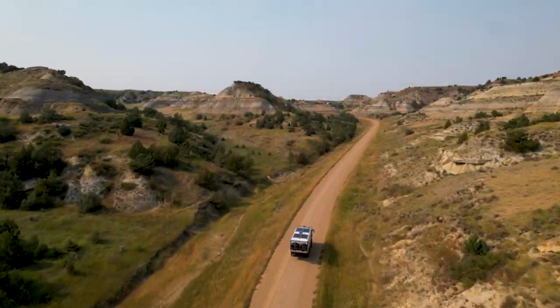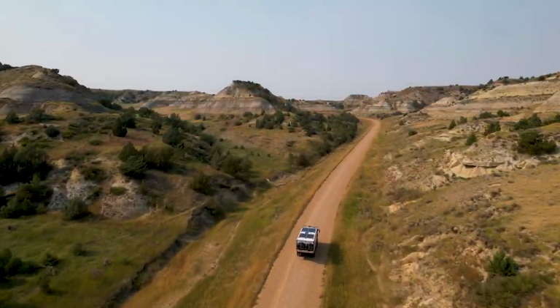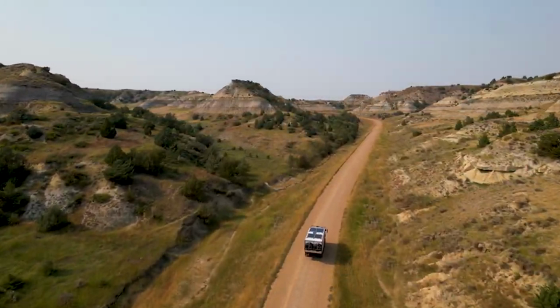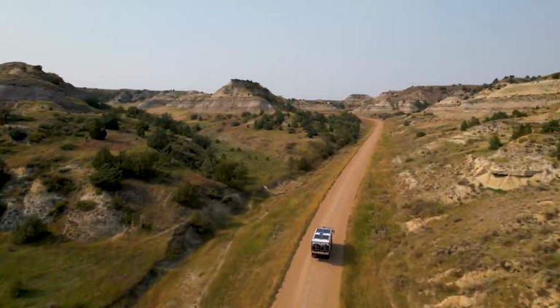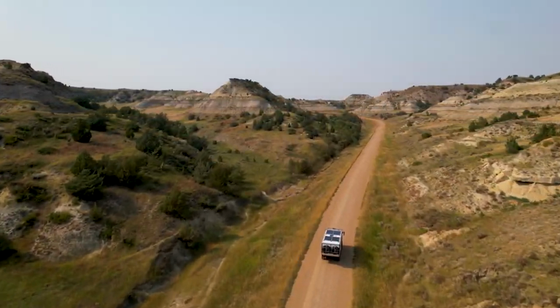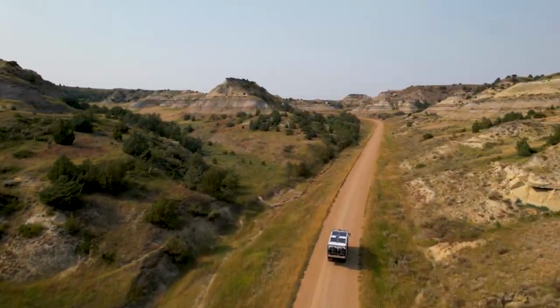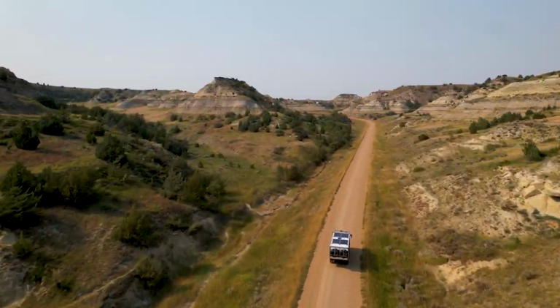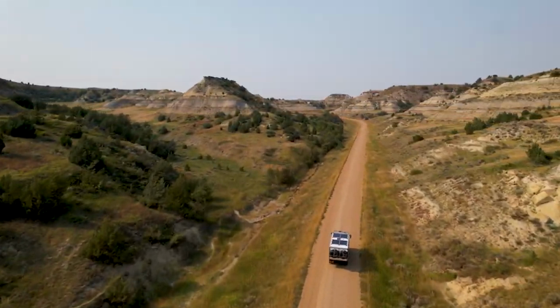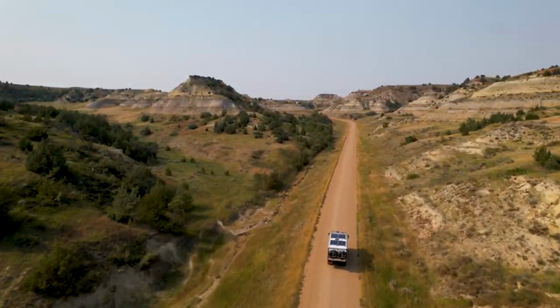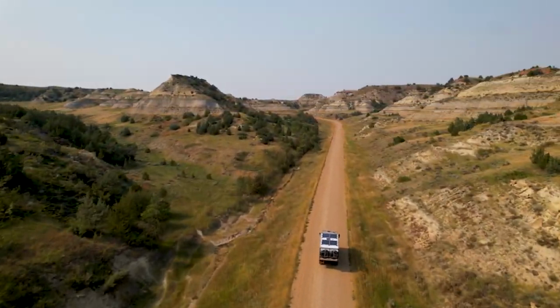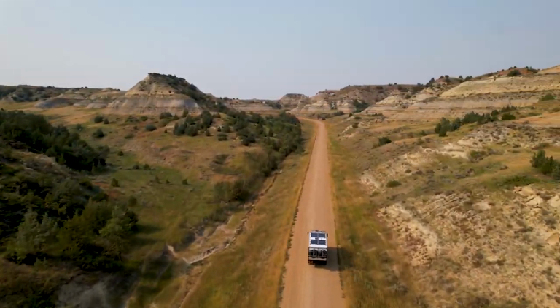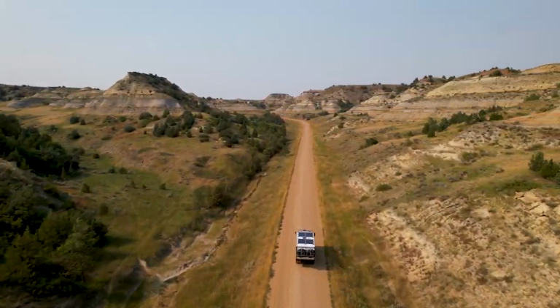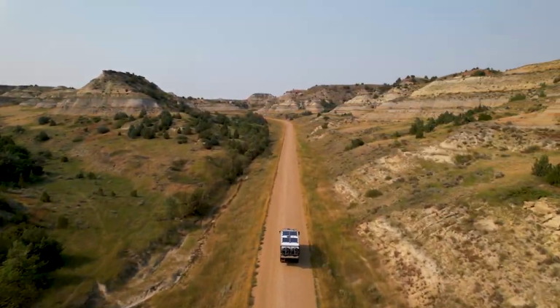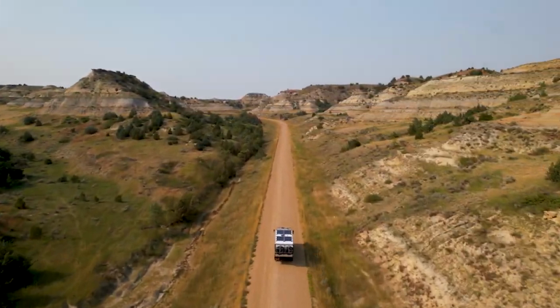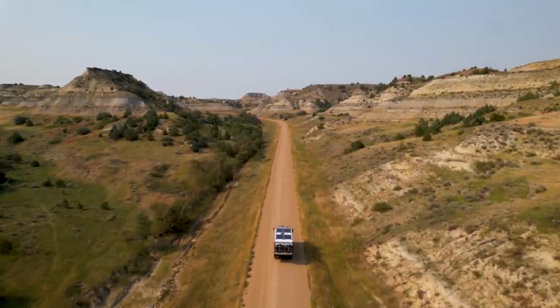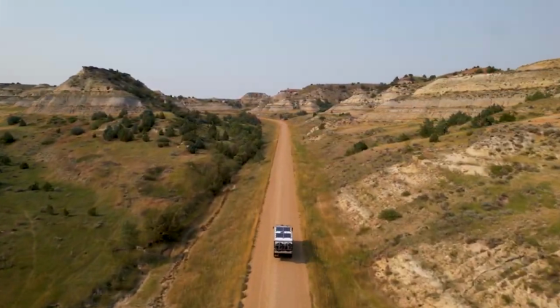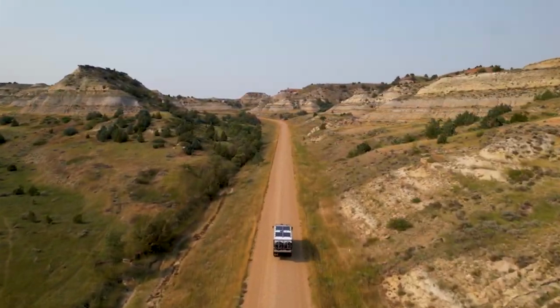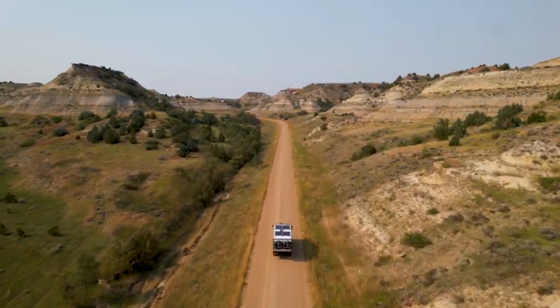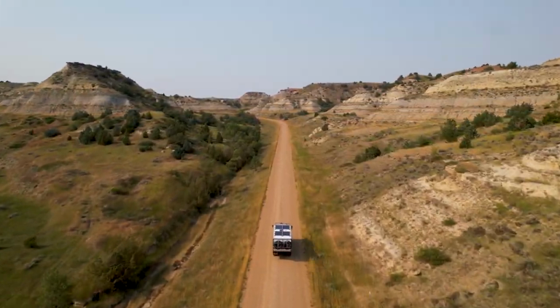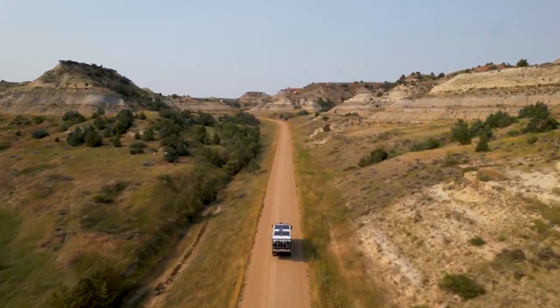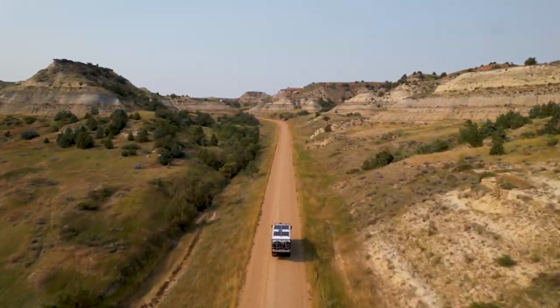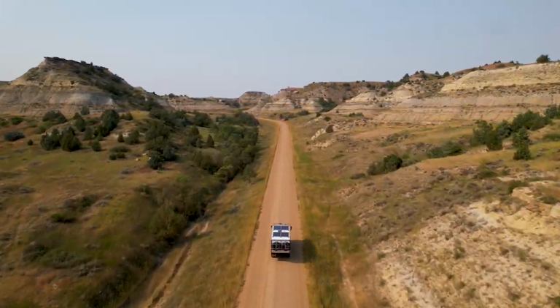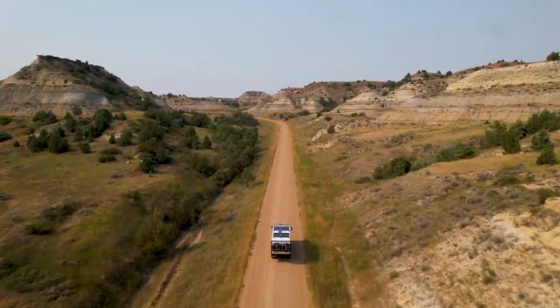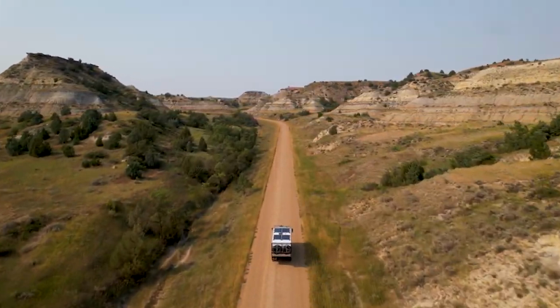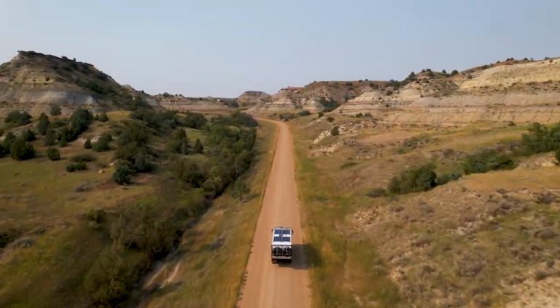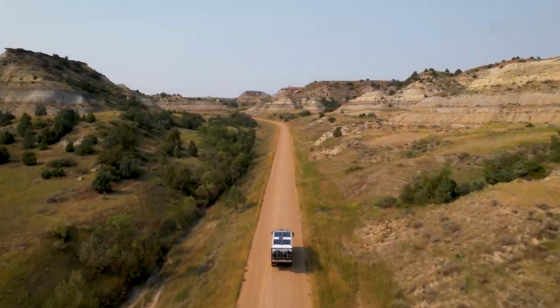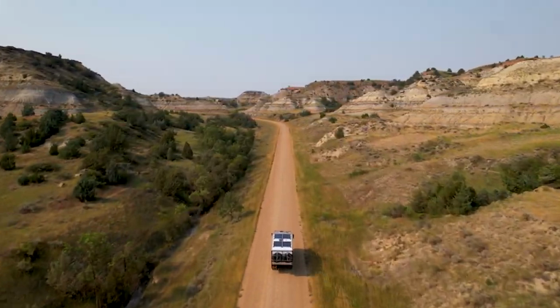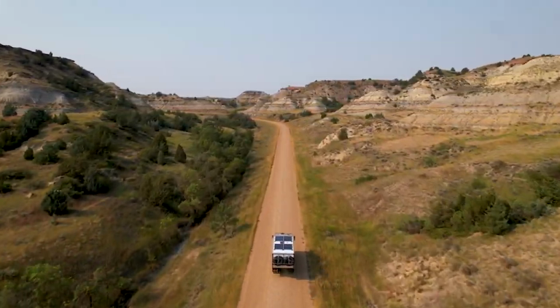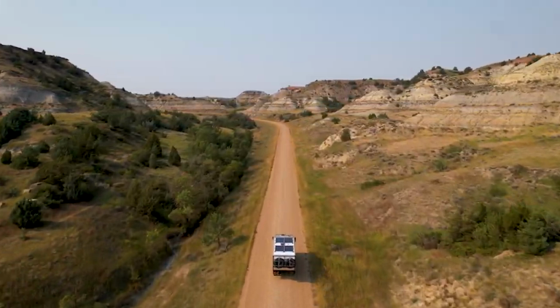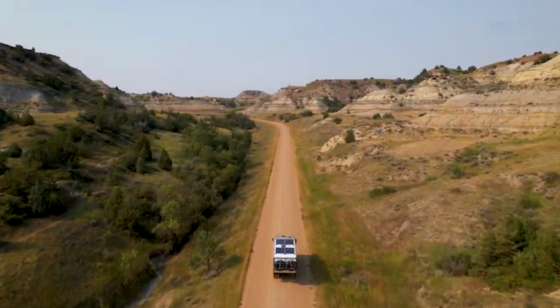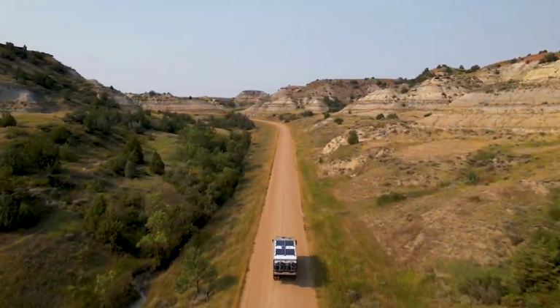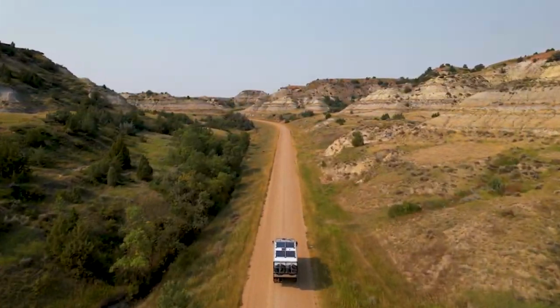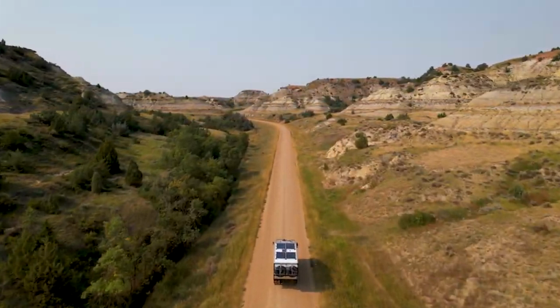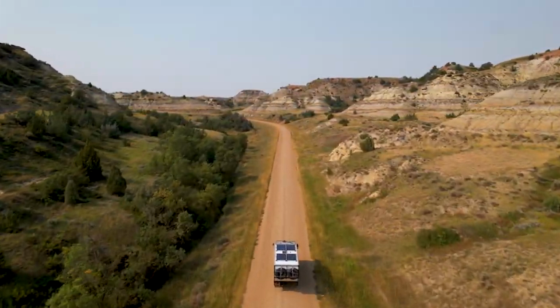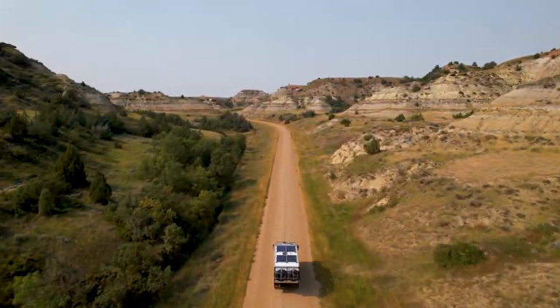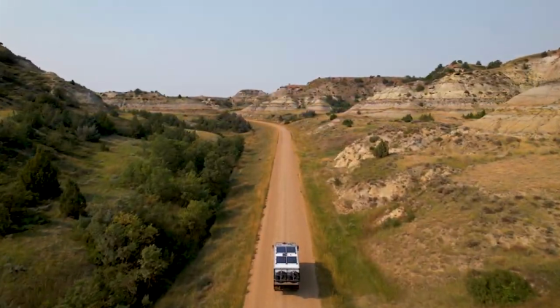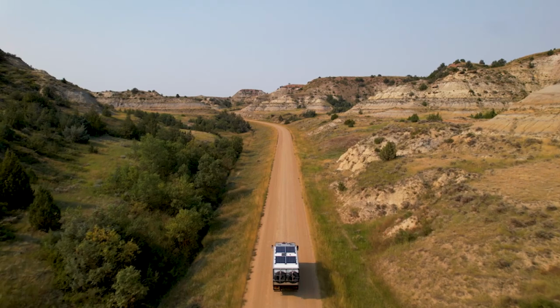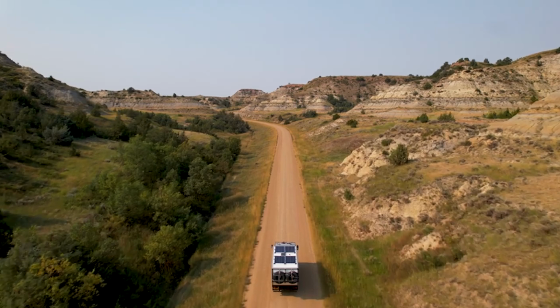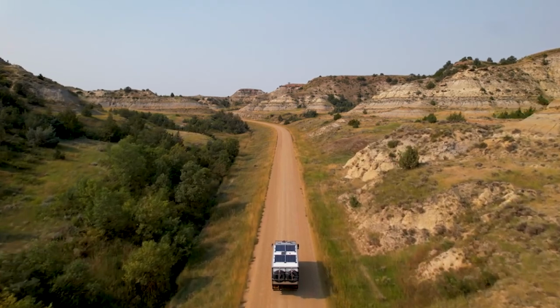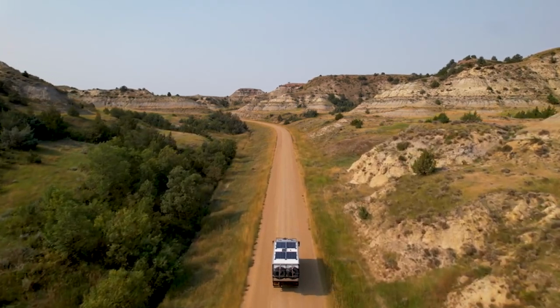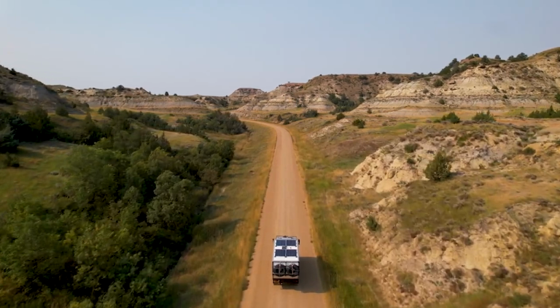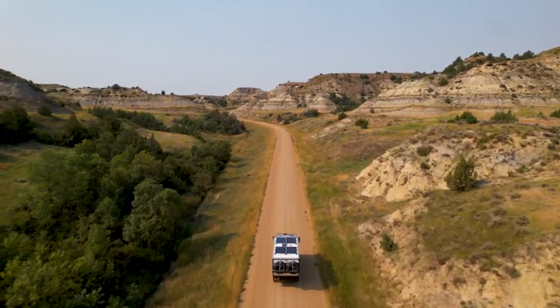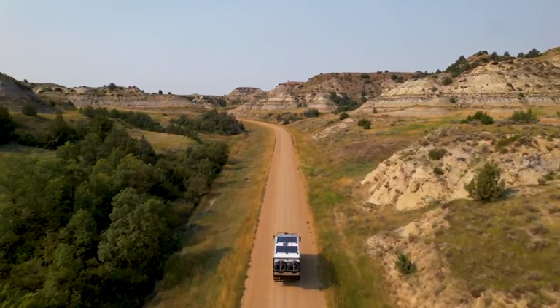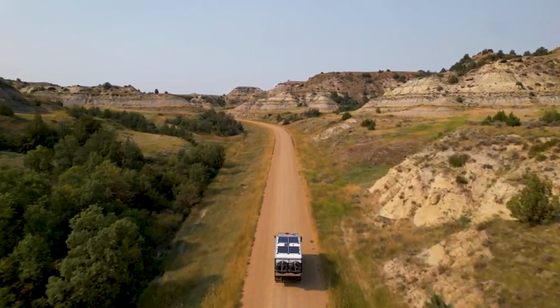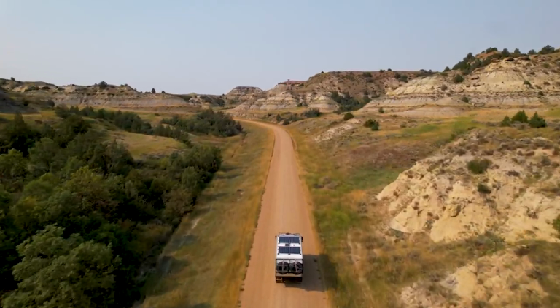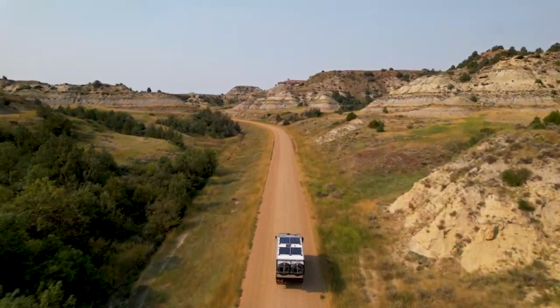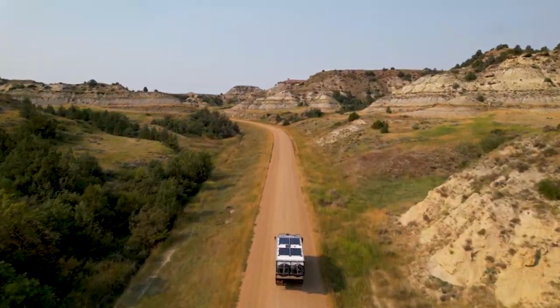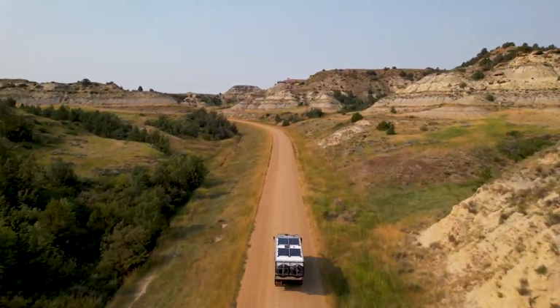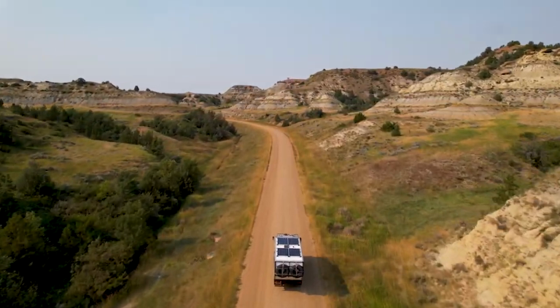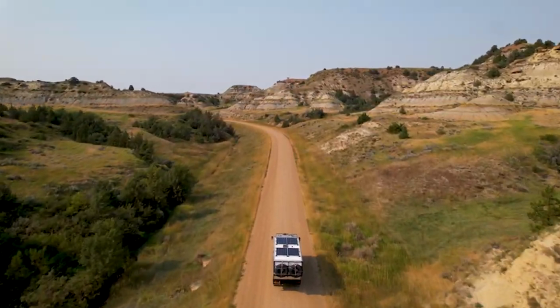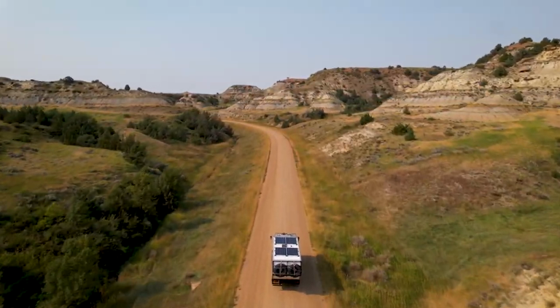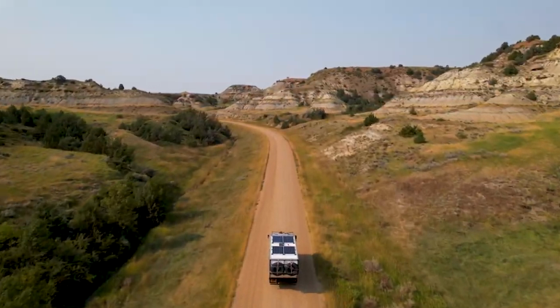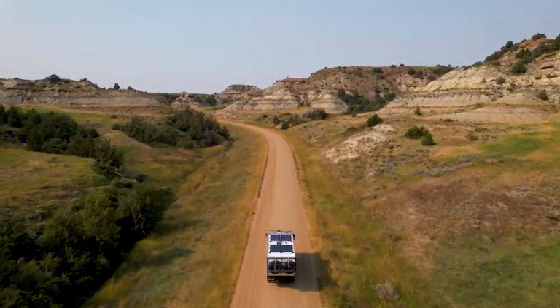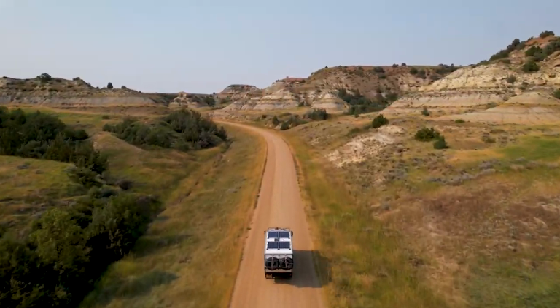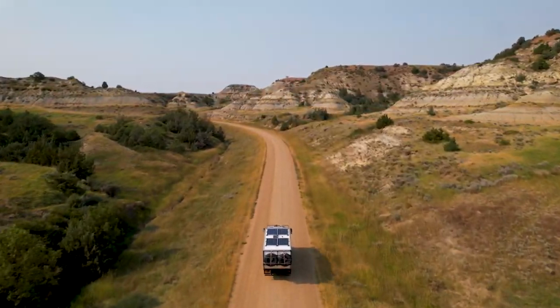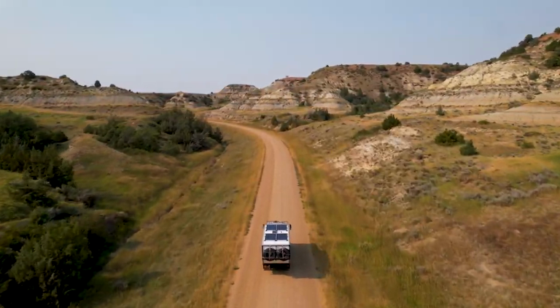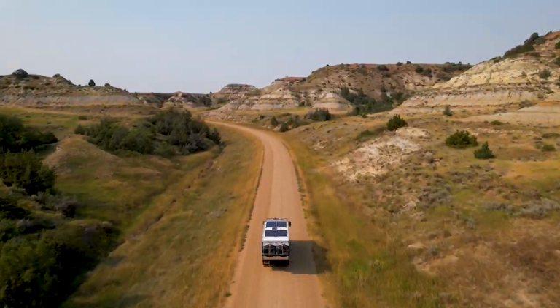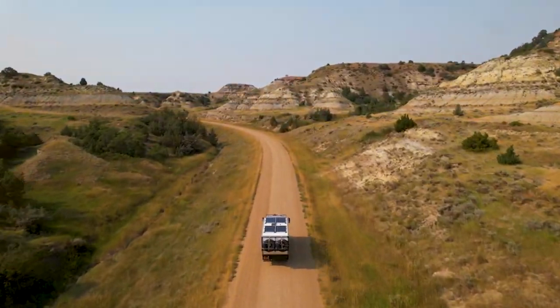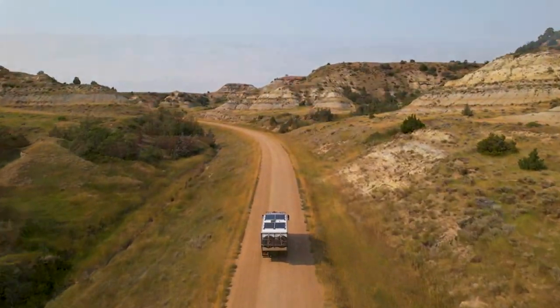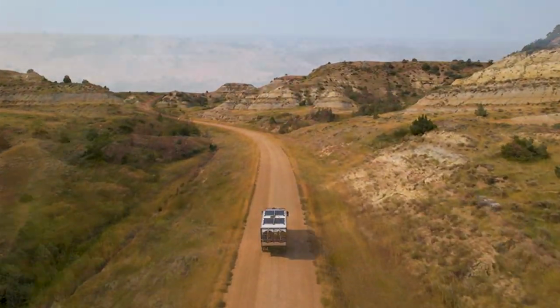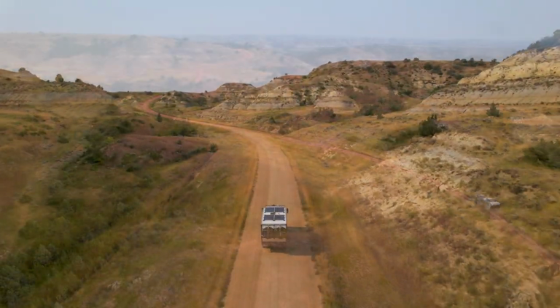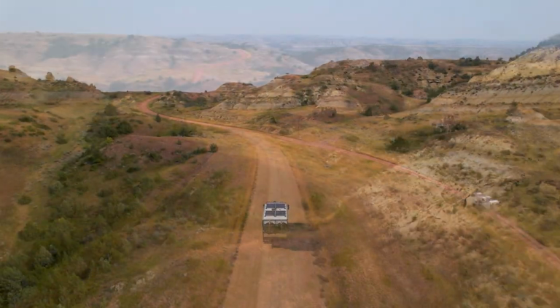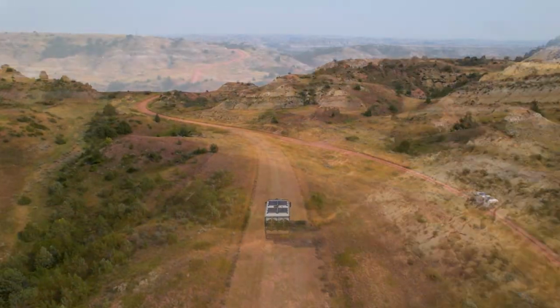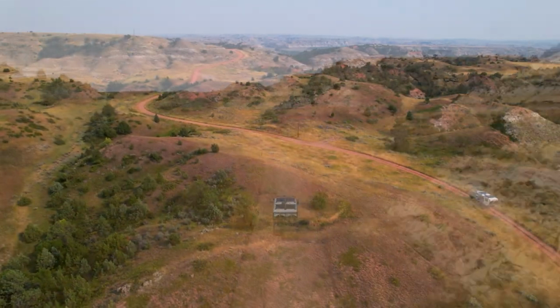Then it was time to find an overnight spot. And since we are now outside the borders of the national park, the drone can film it.